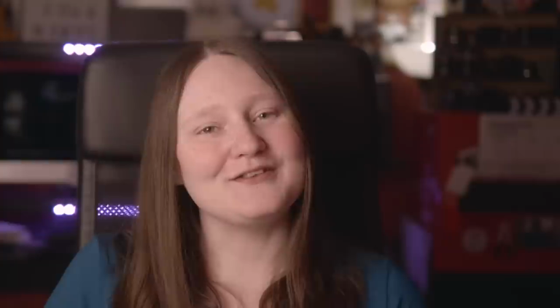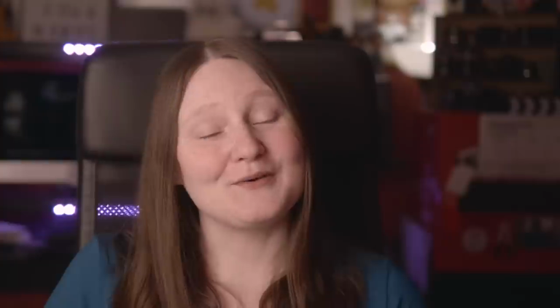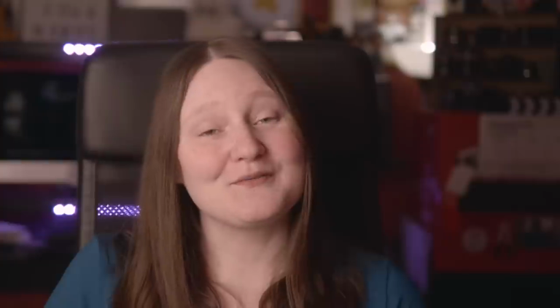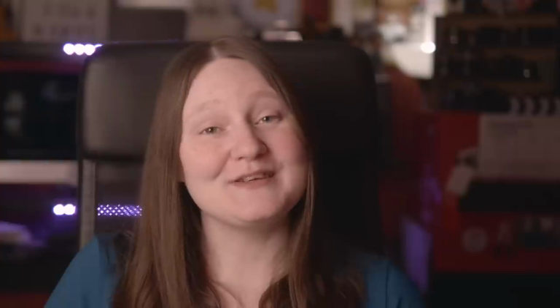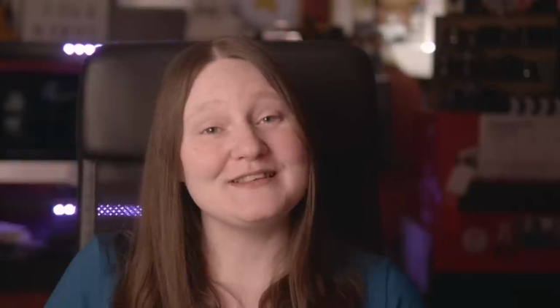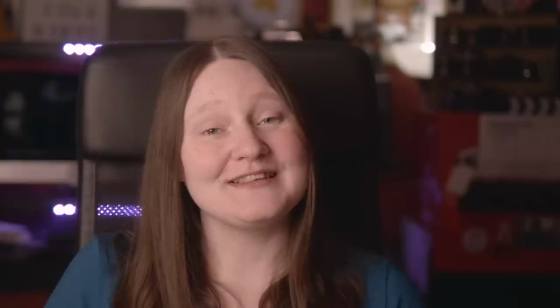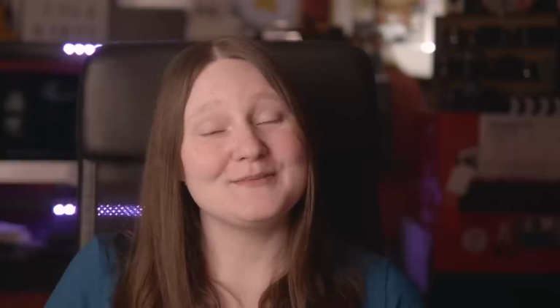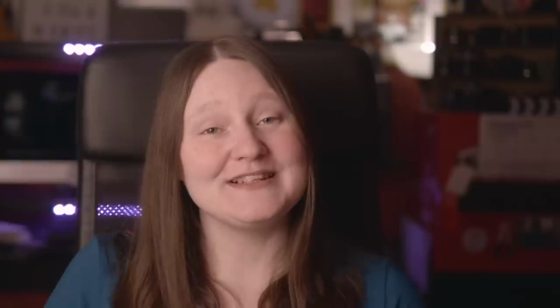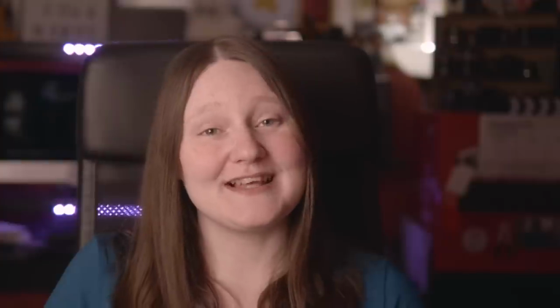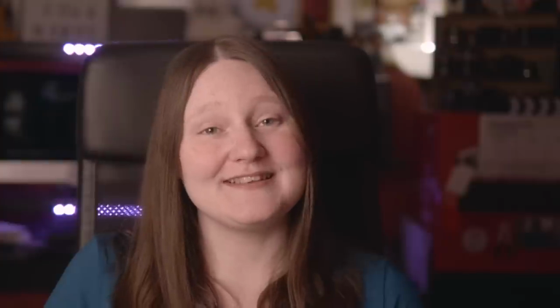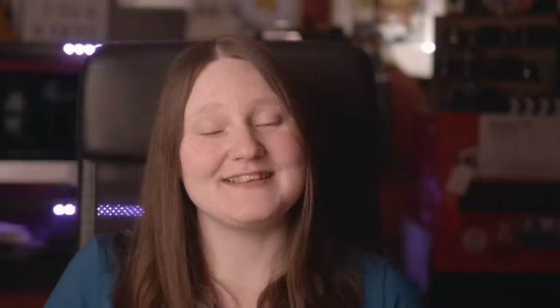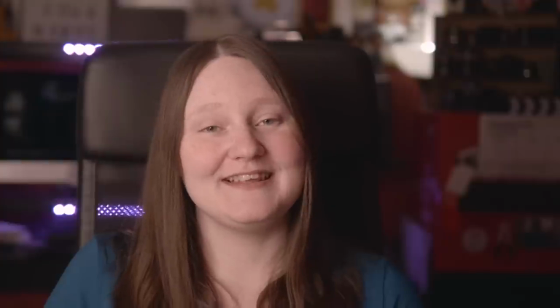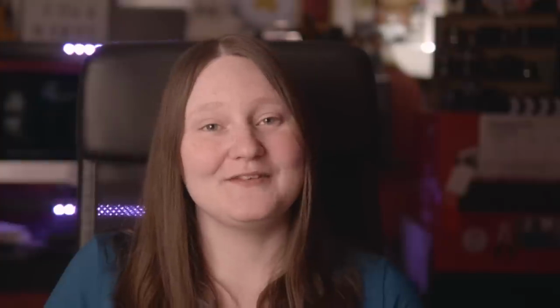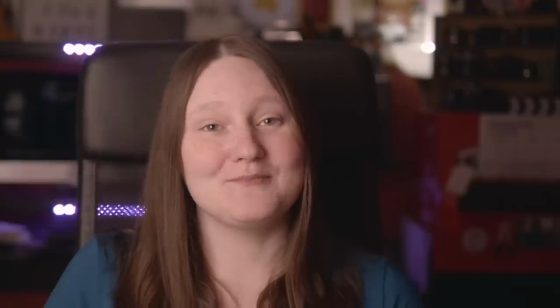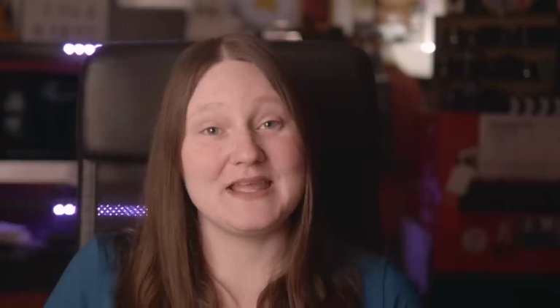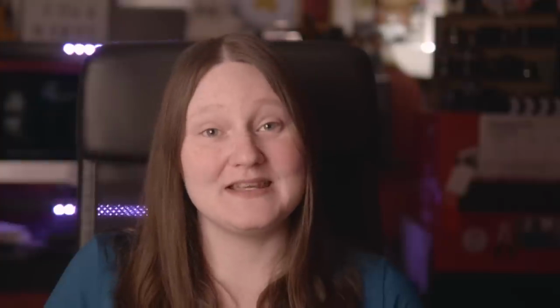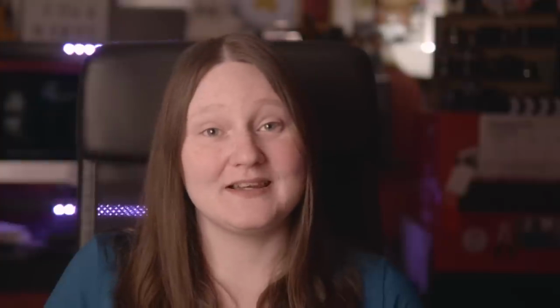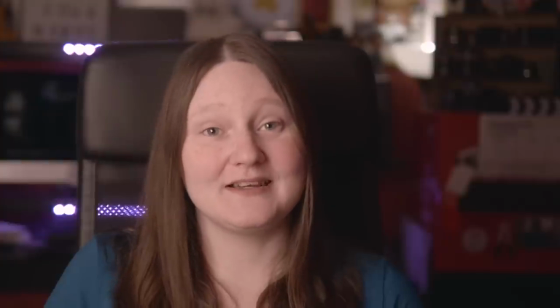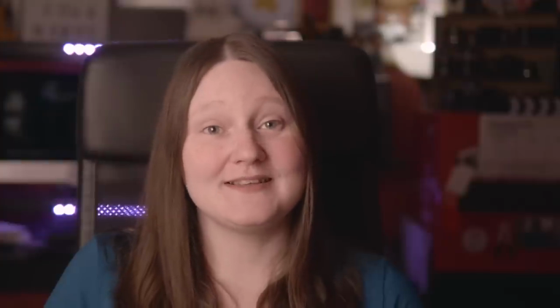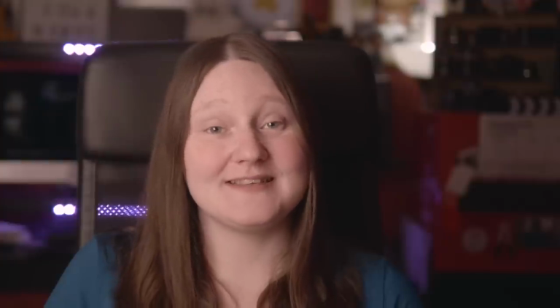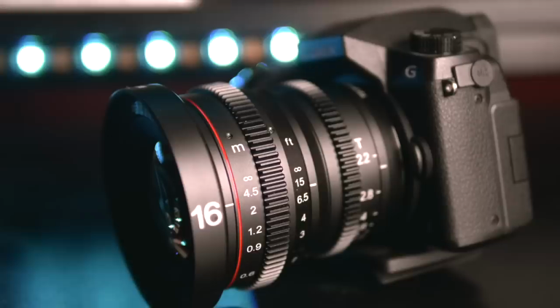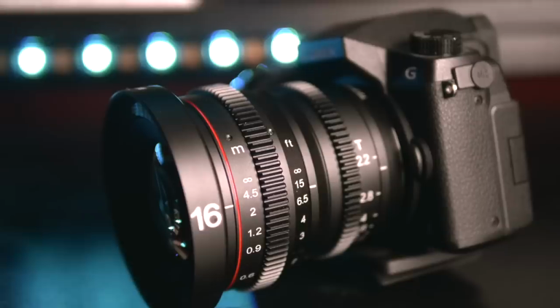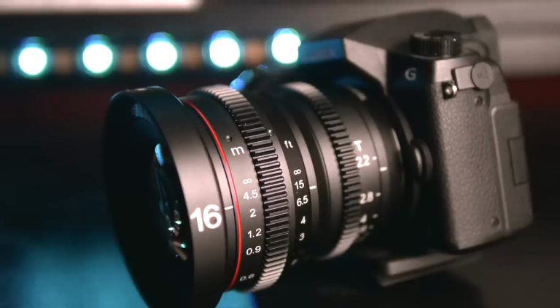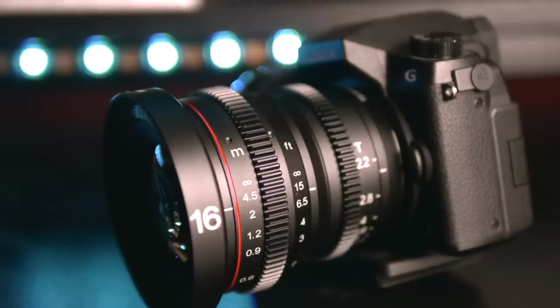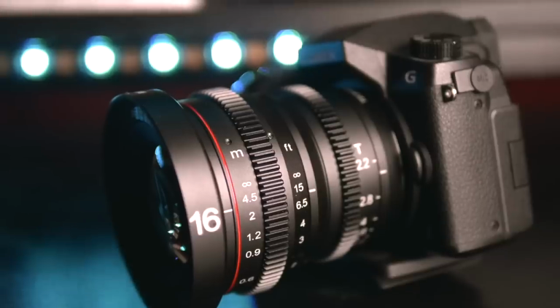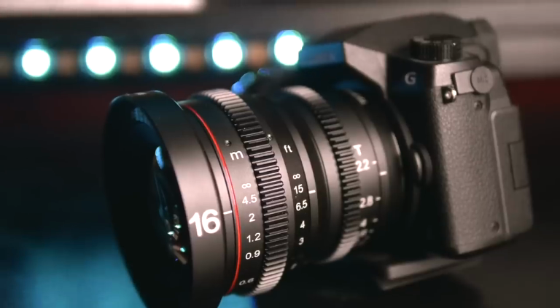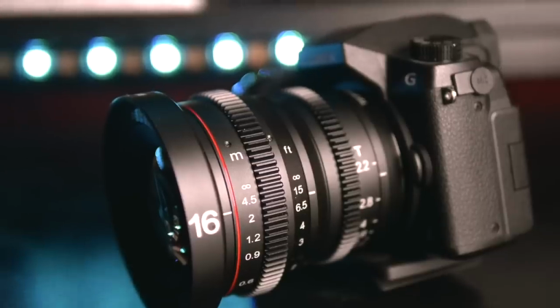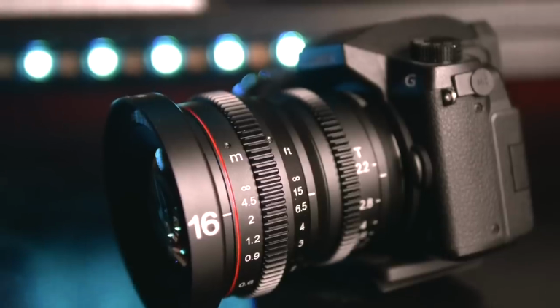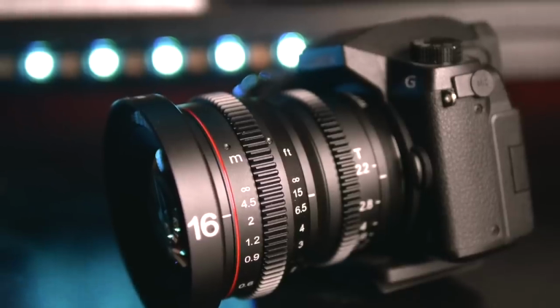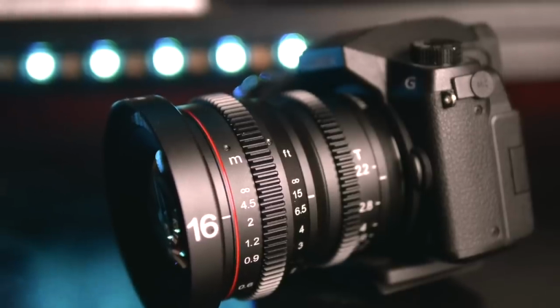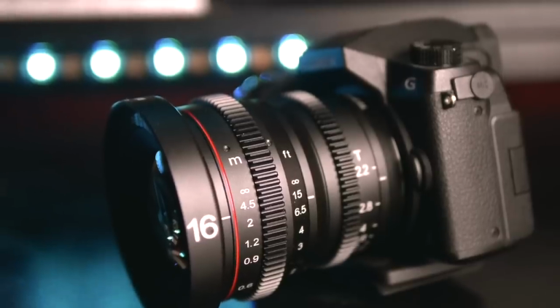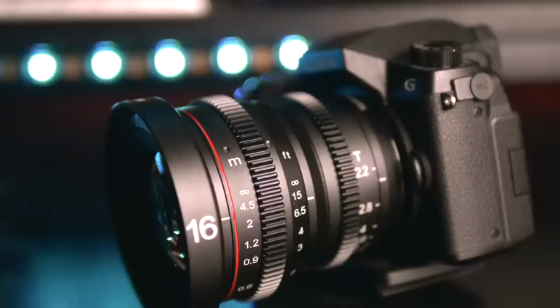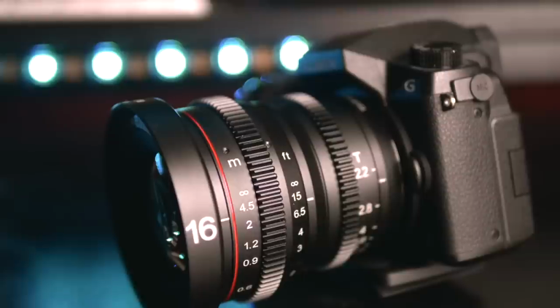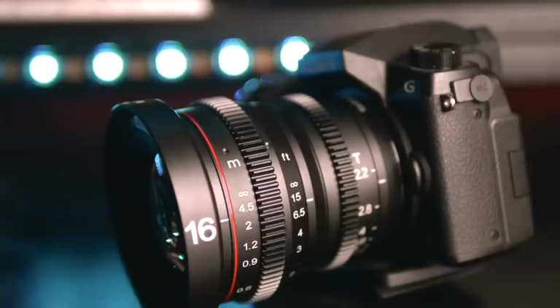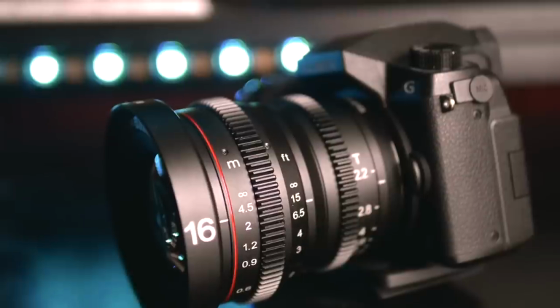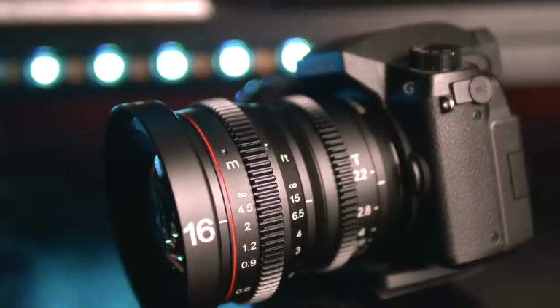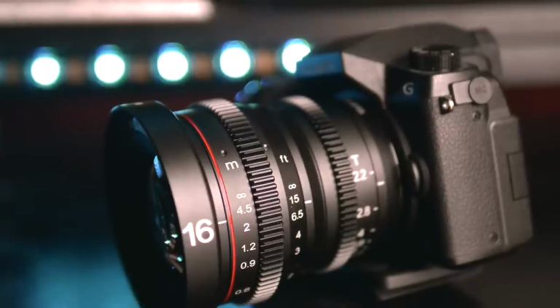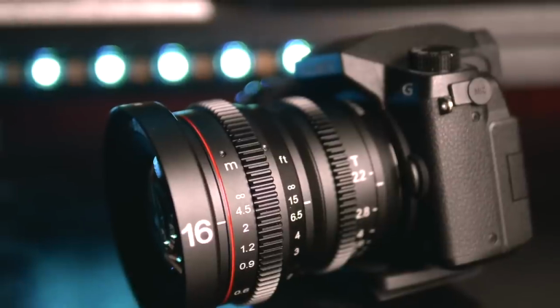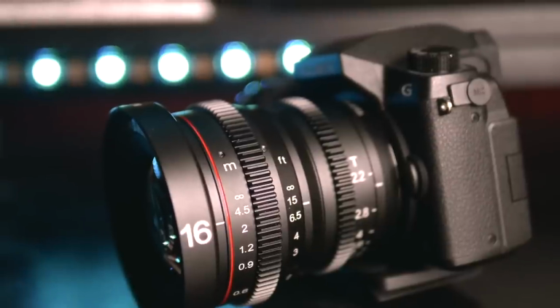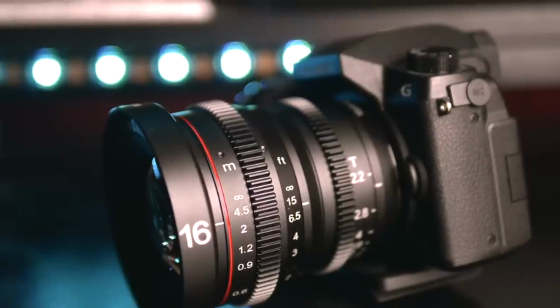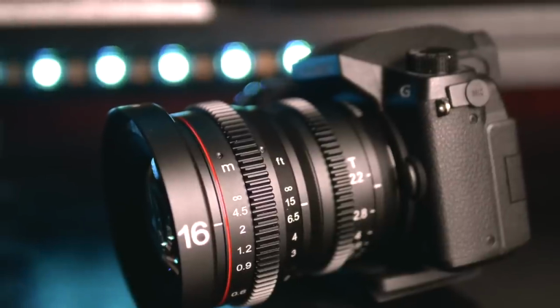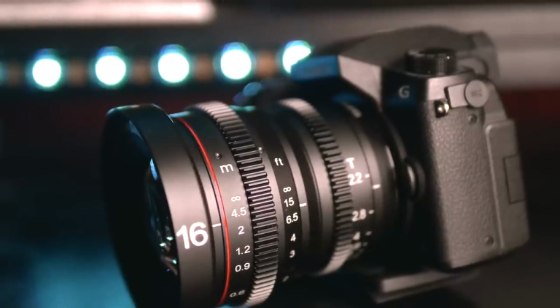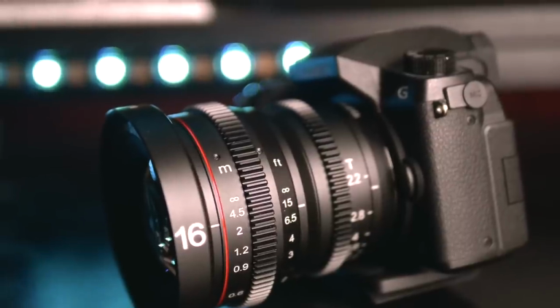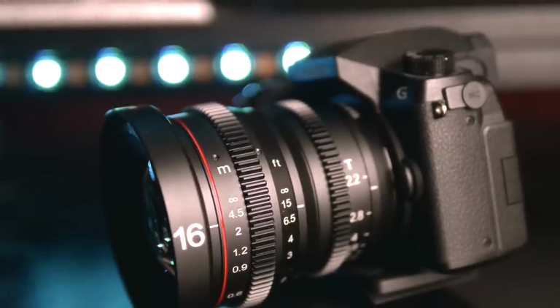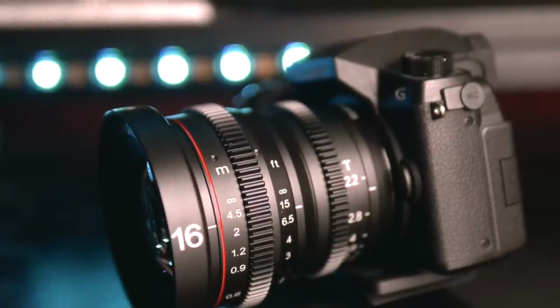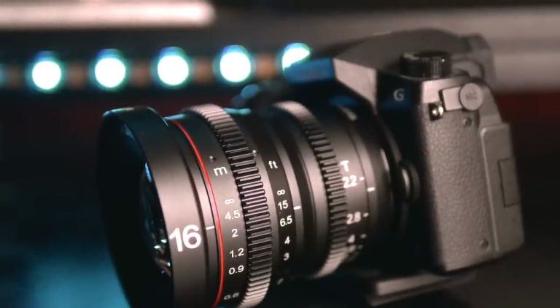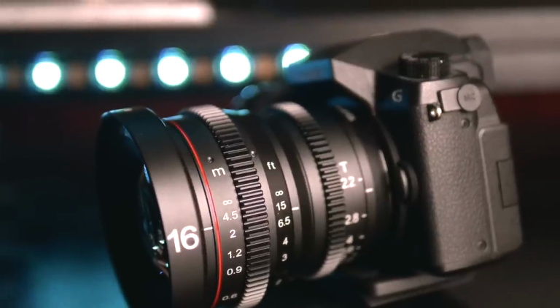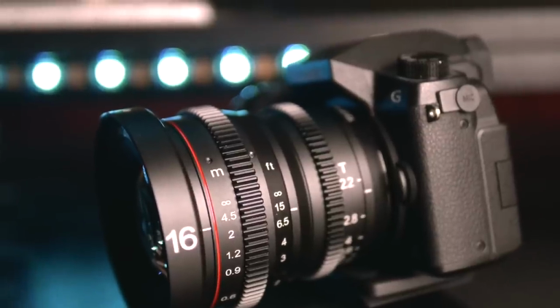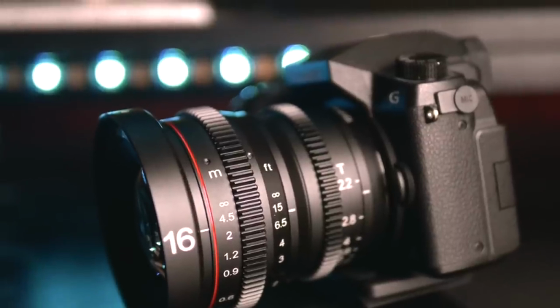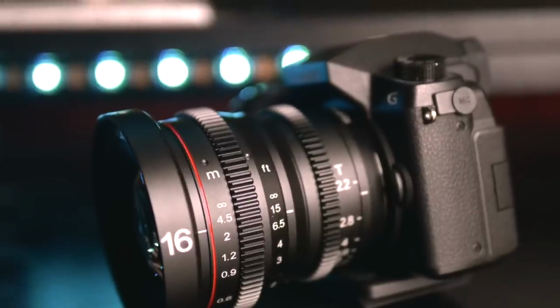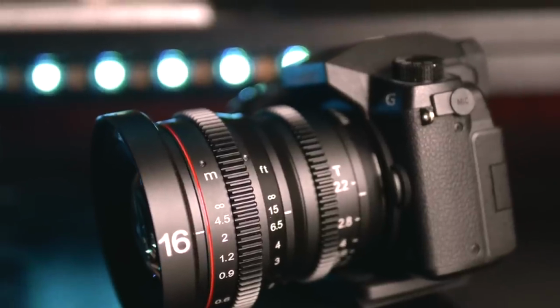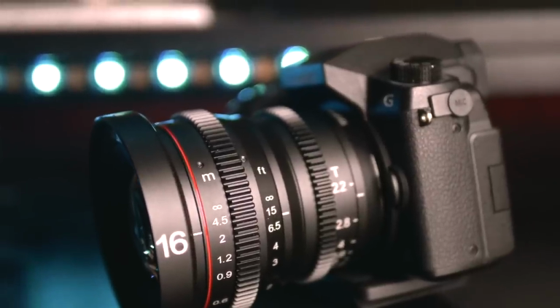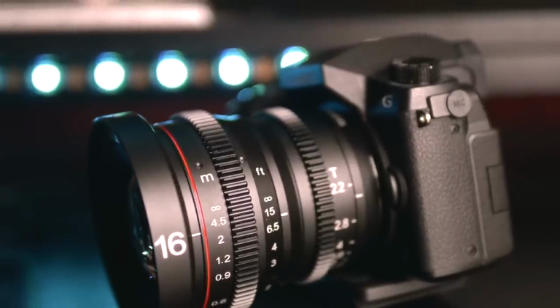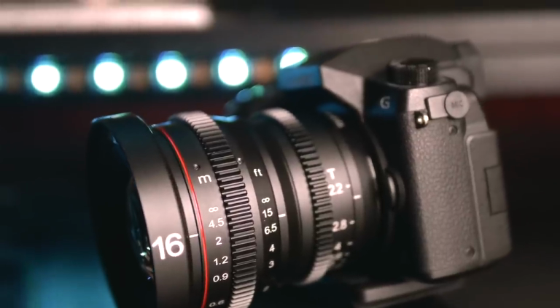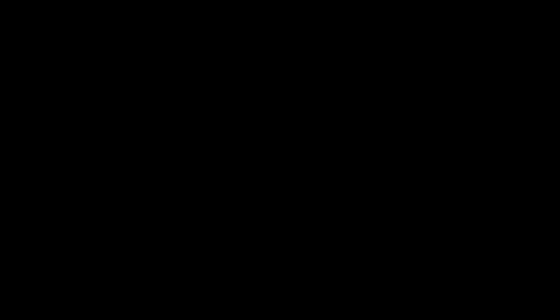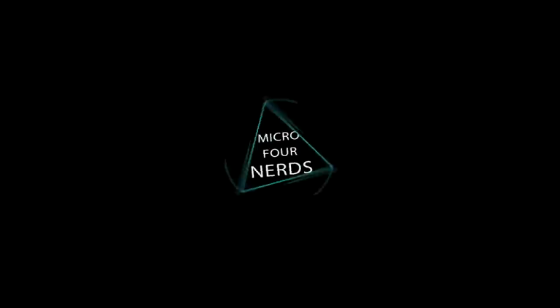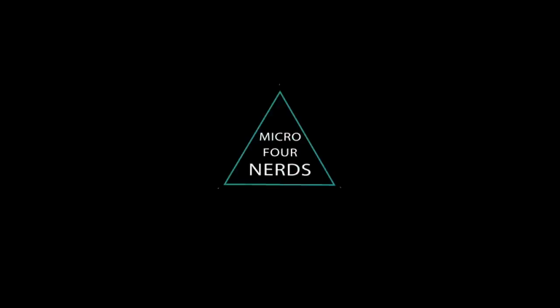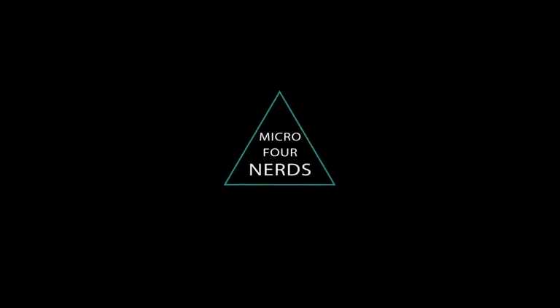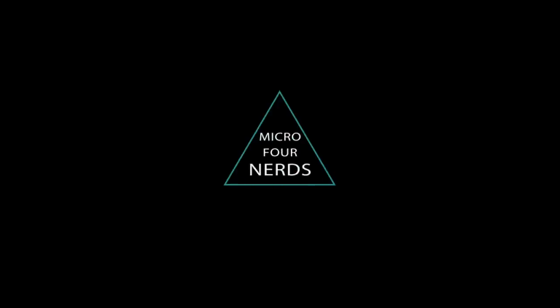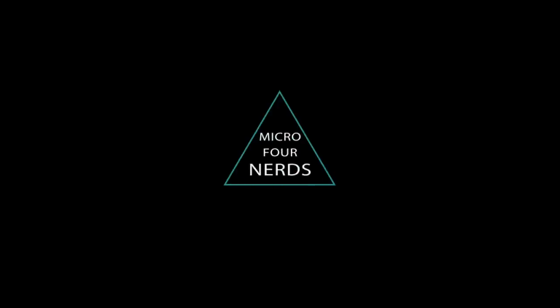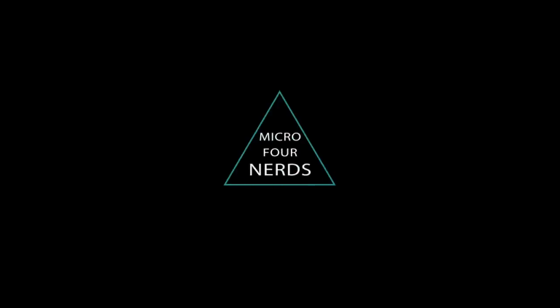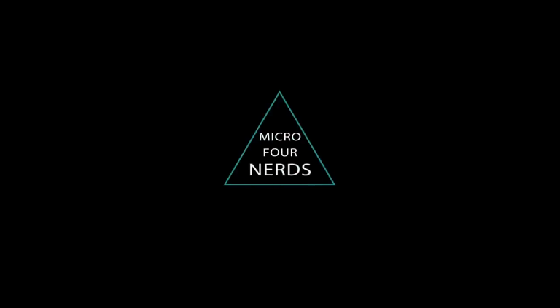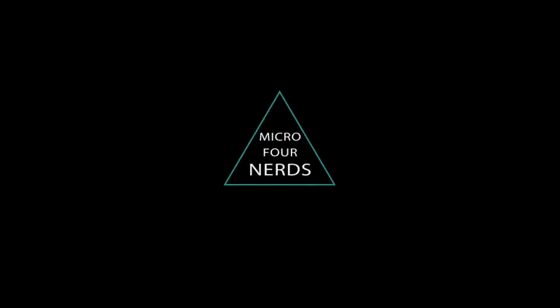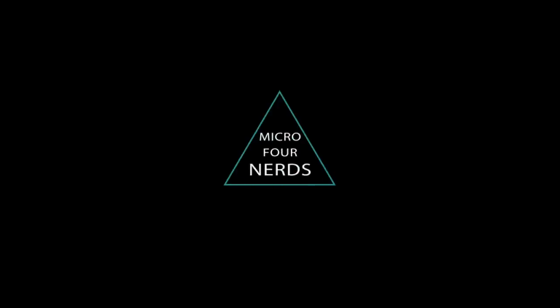I've recently been testing the Maker 16mm T2.2 prime cinema lens, and here's my thoughts.